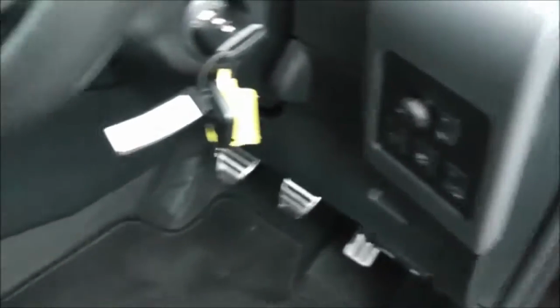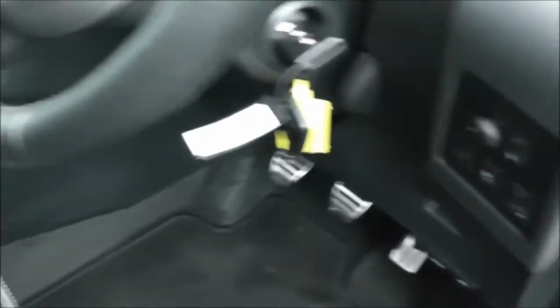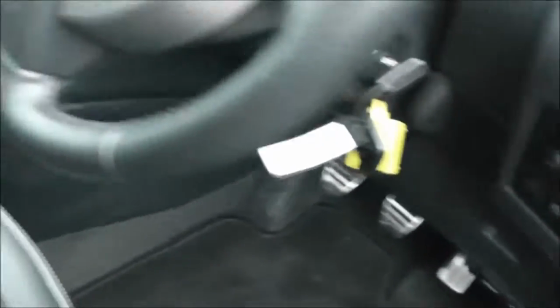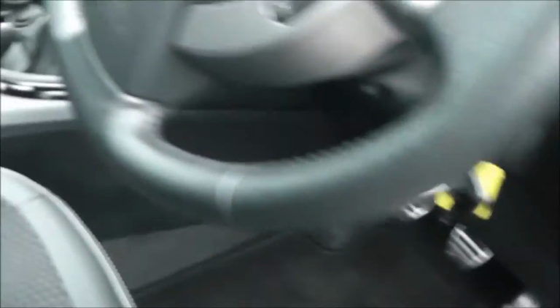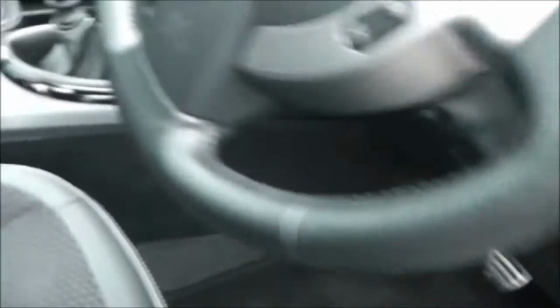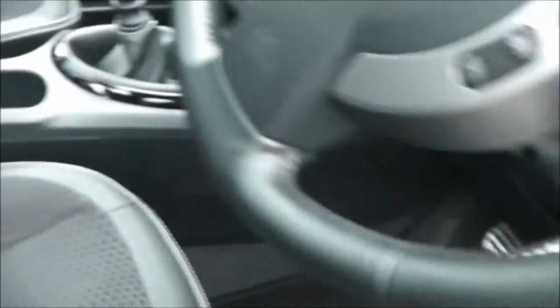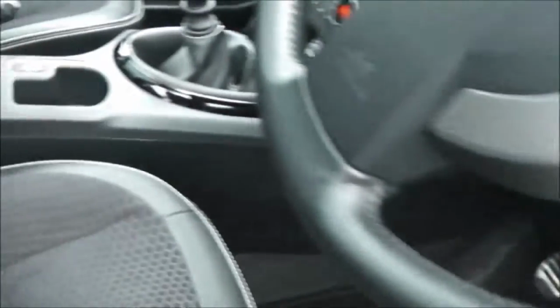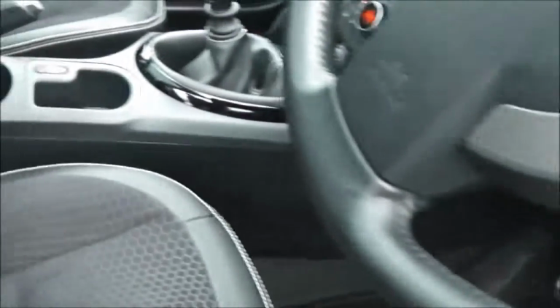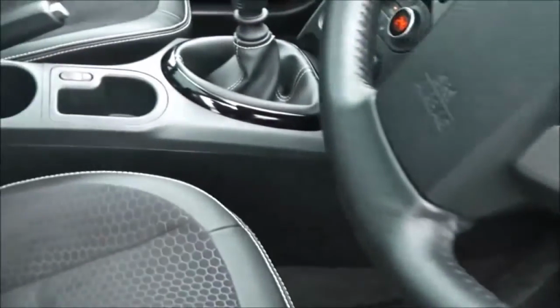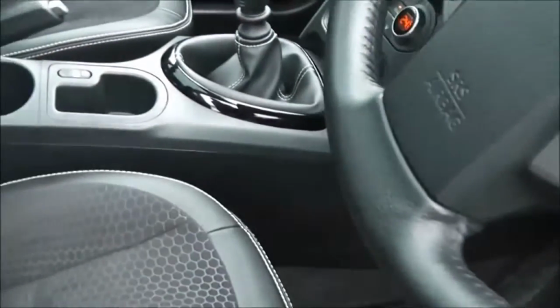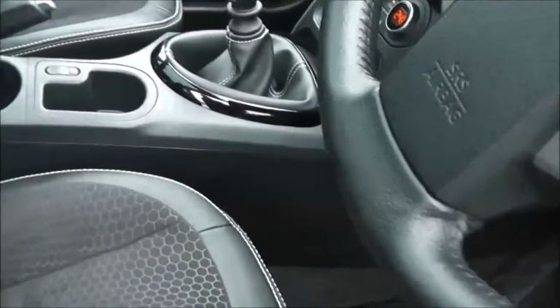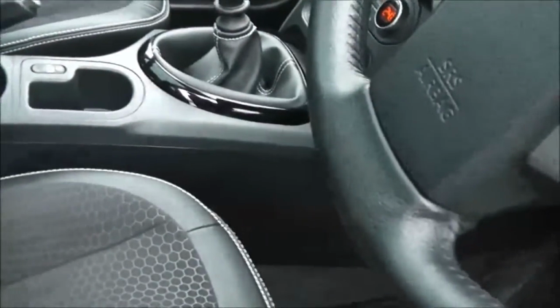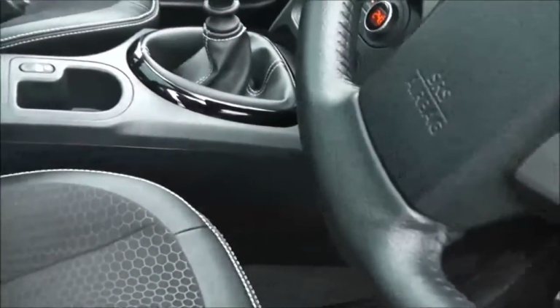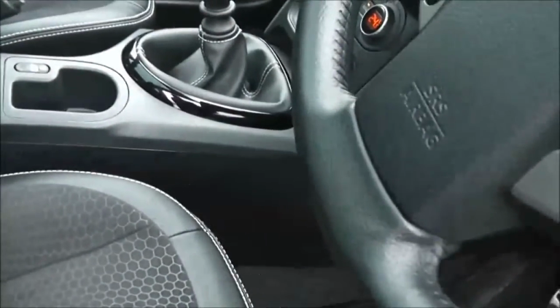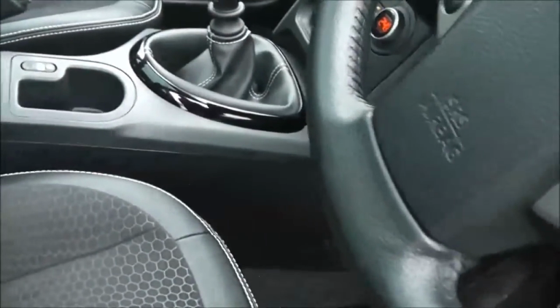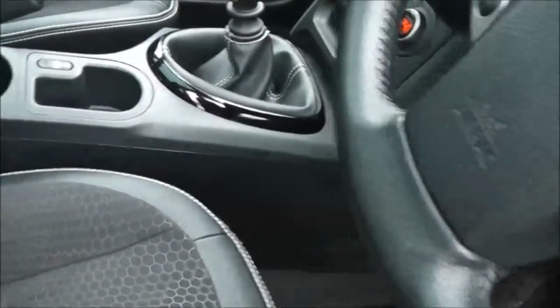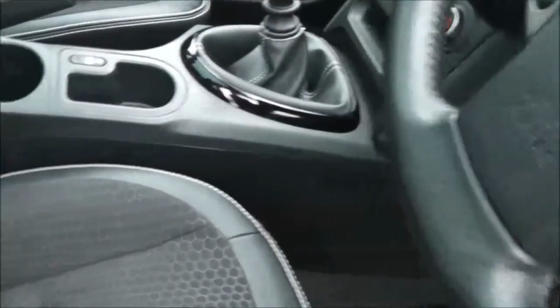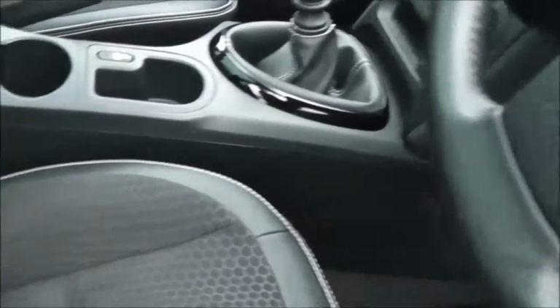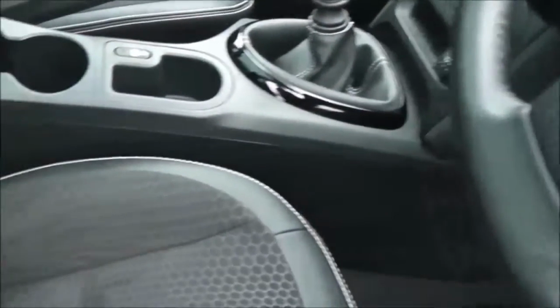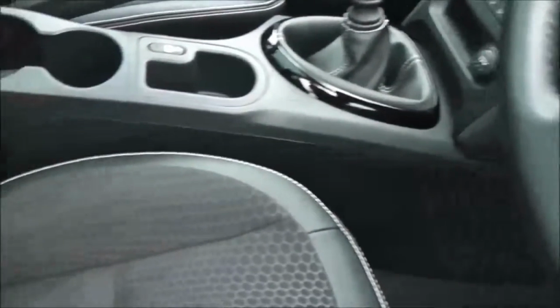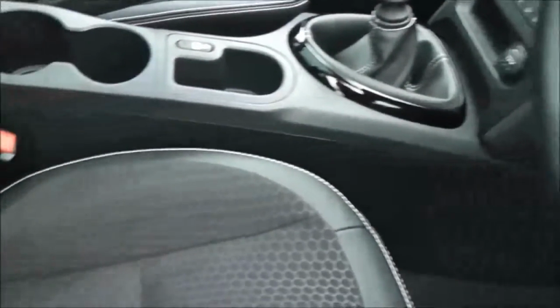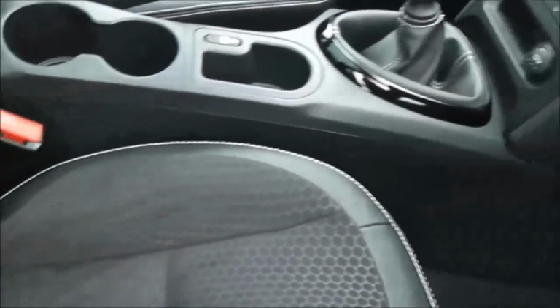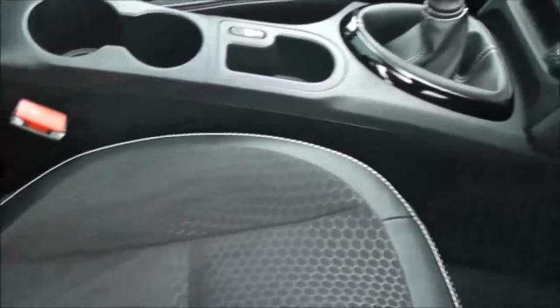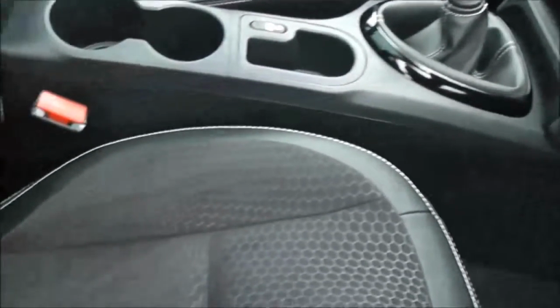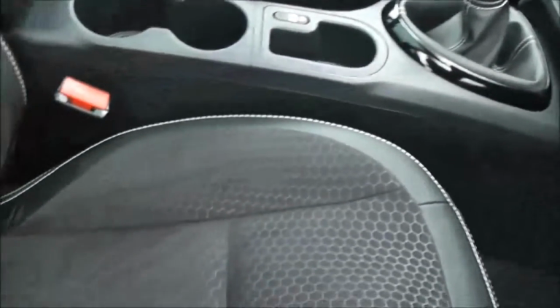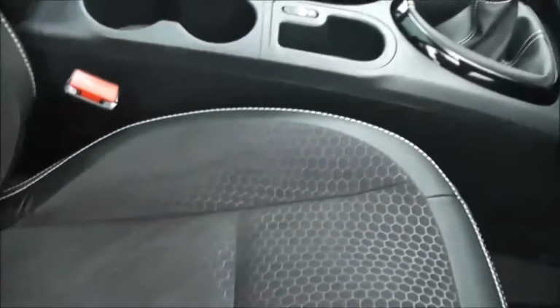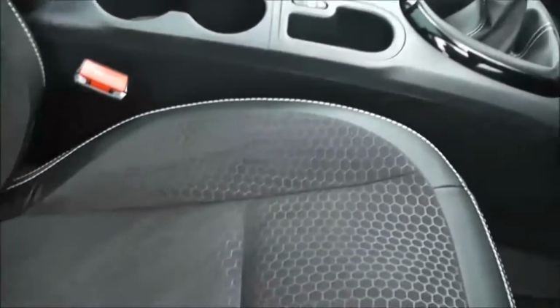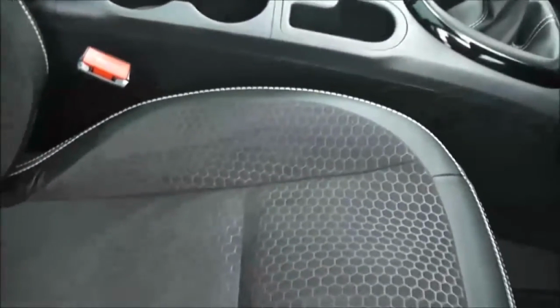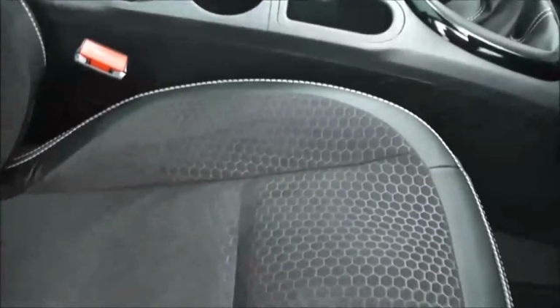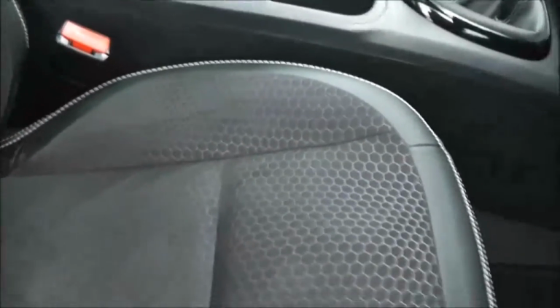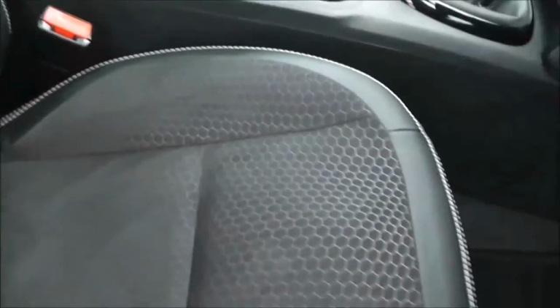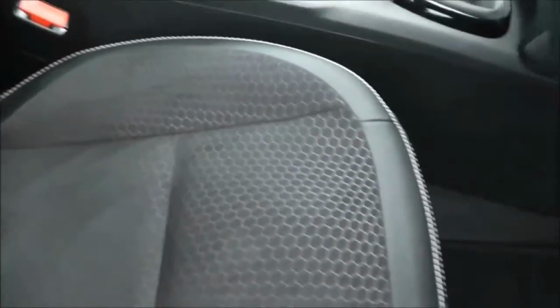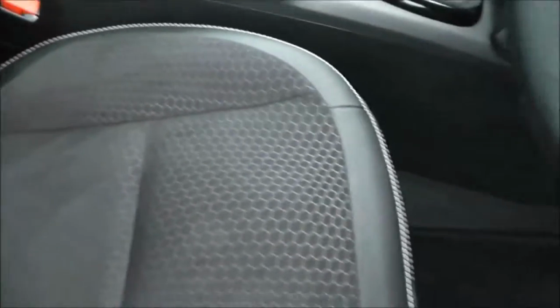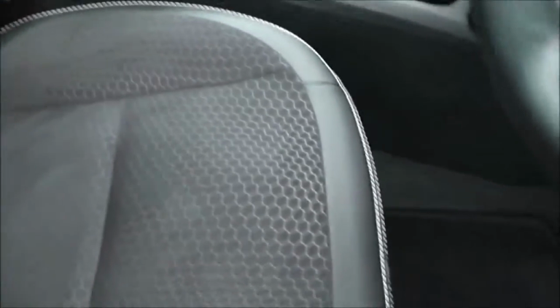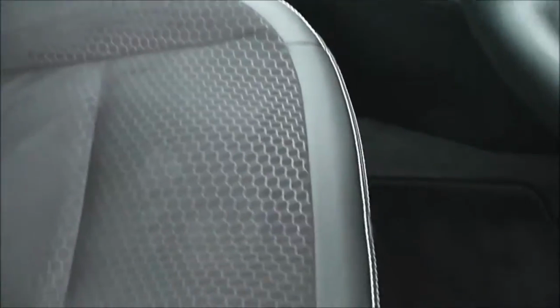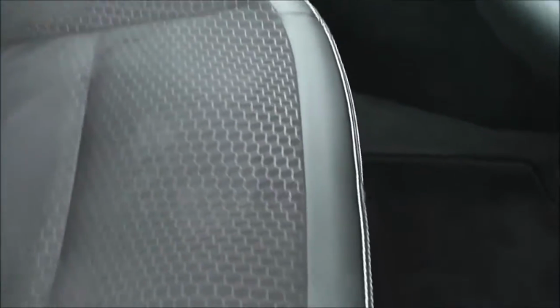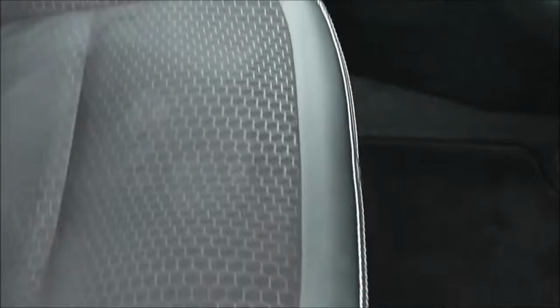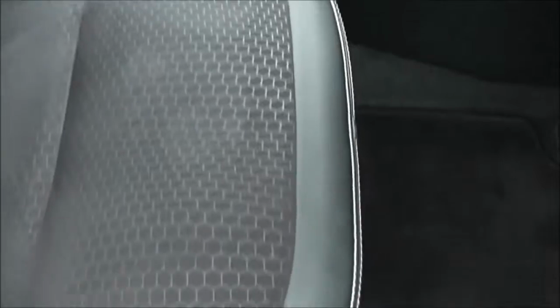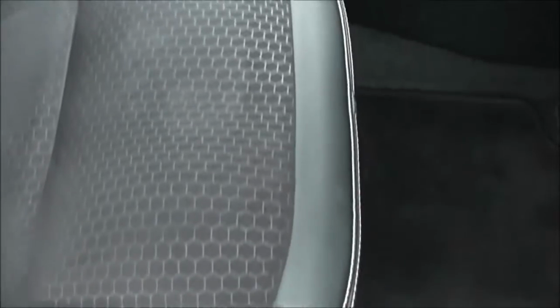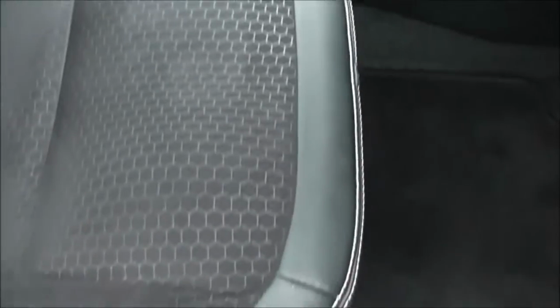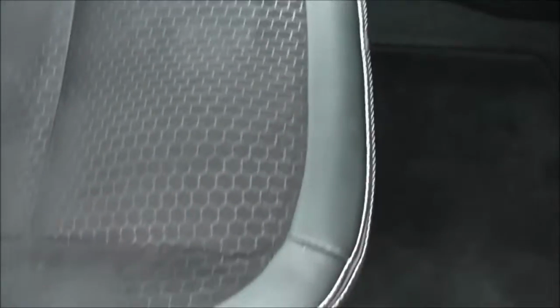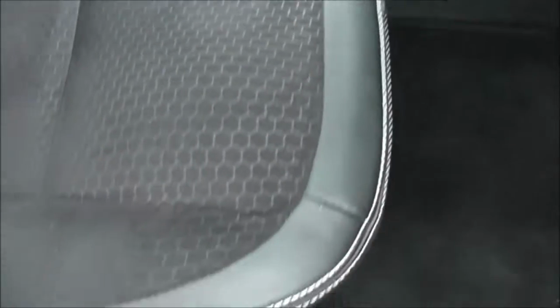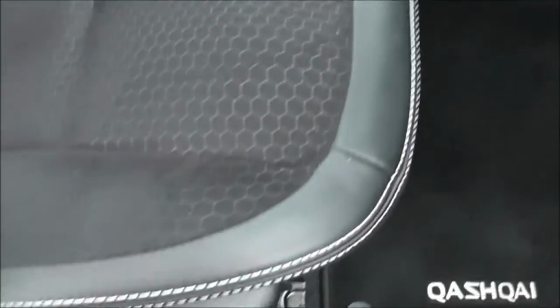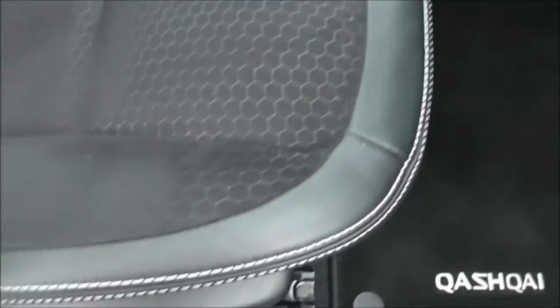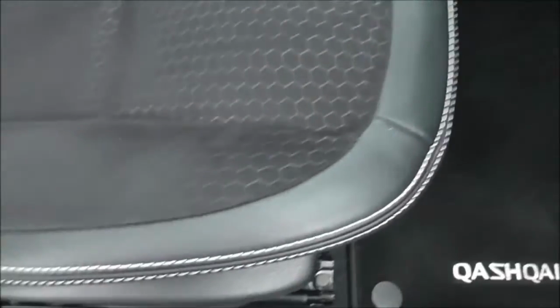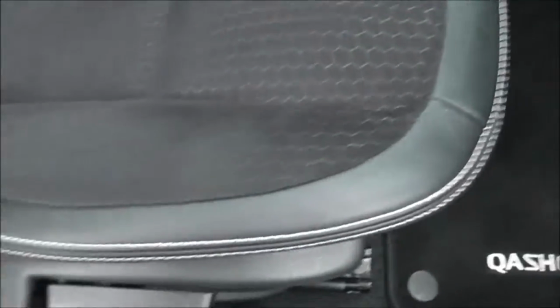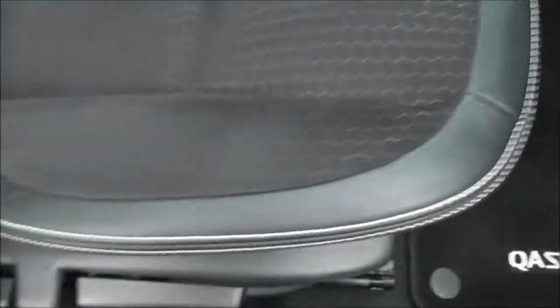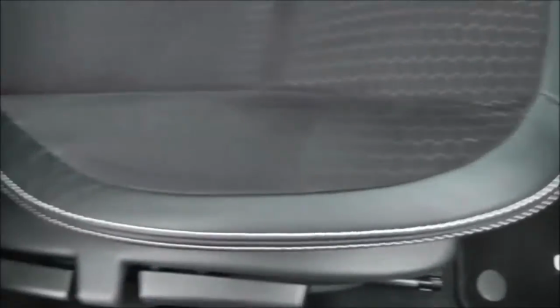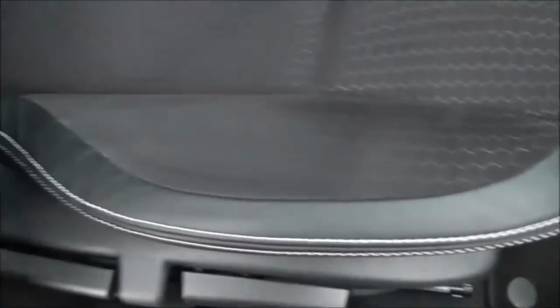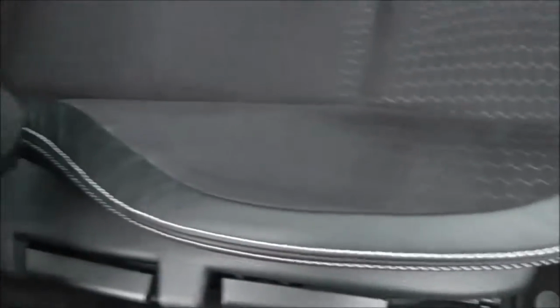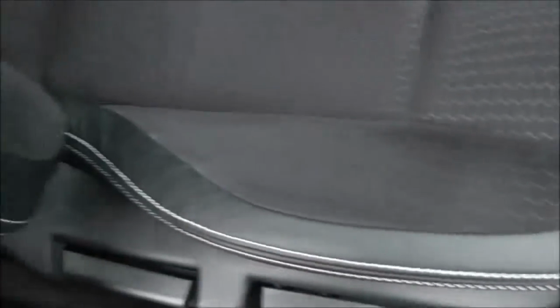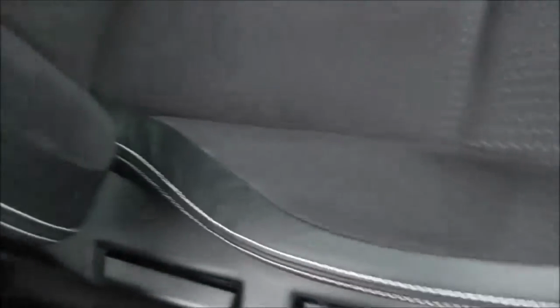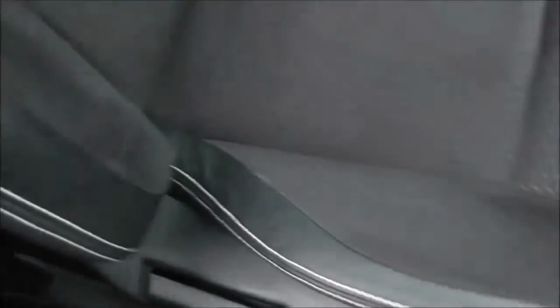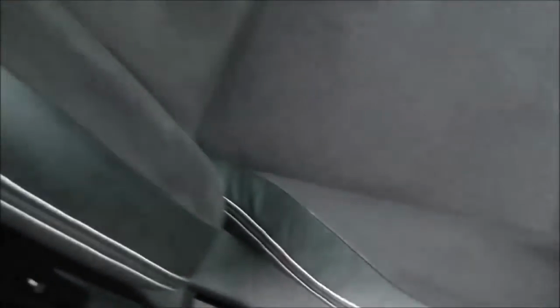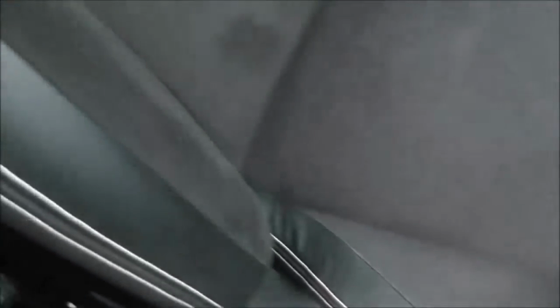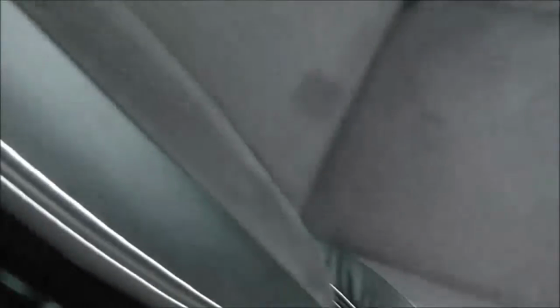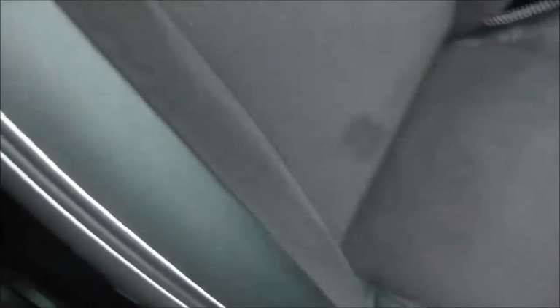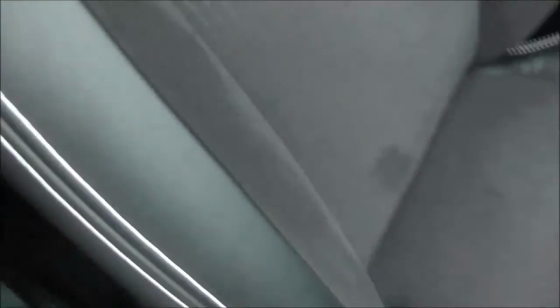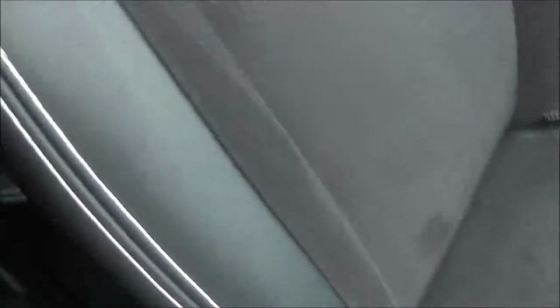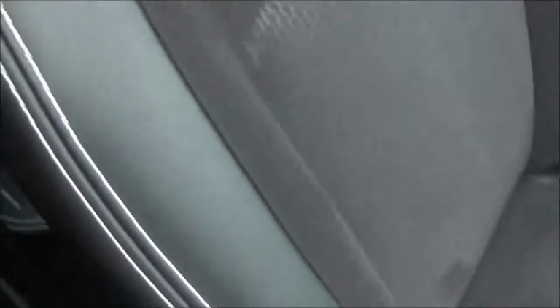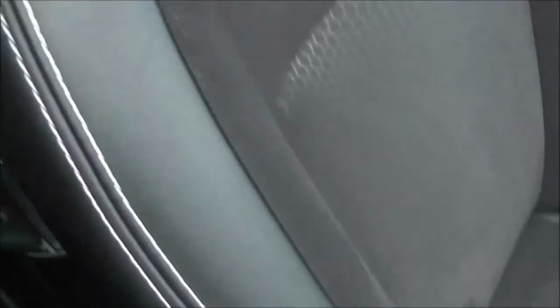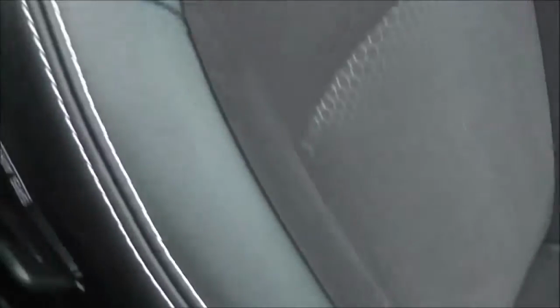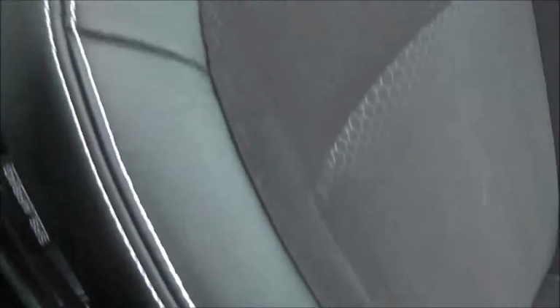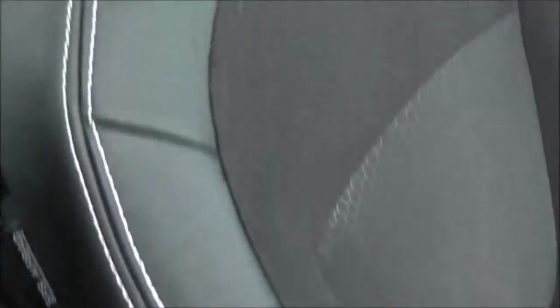Inside, the upholstery is a mixture of black leather and cloth with double white stitching, and they're in excellent condition.